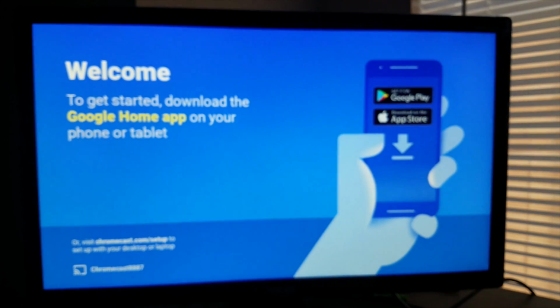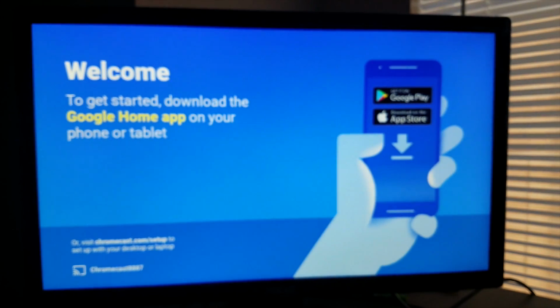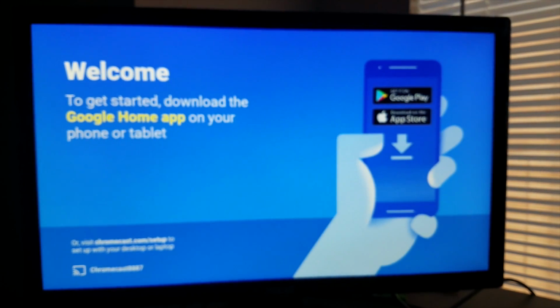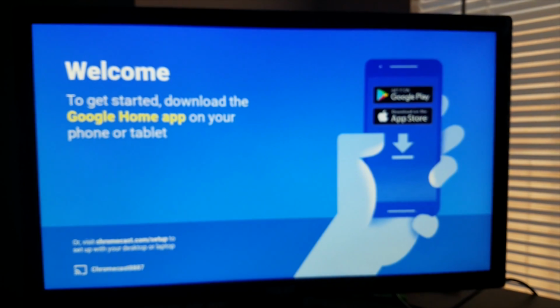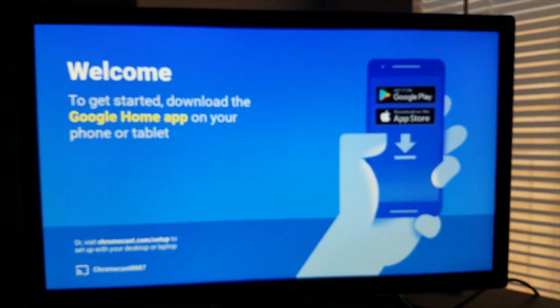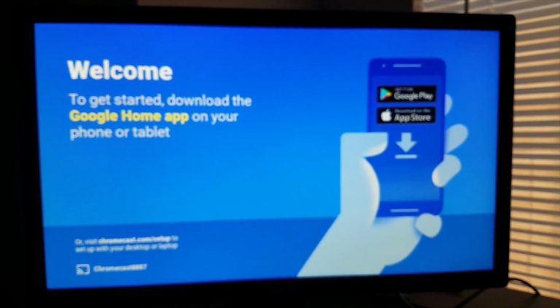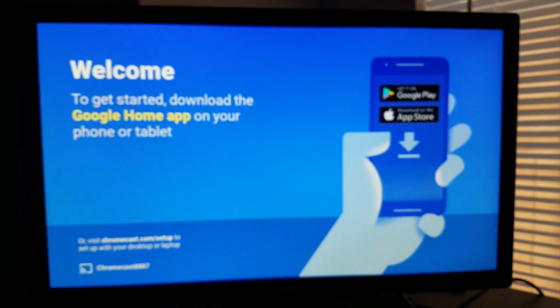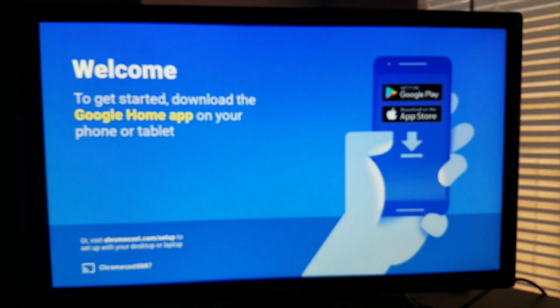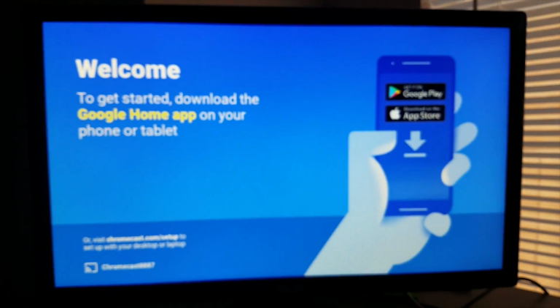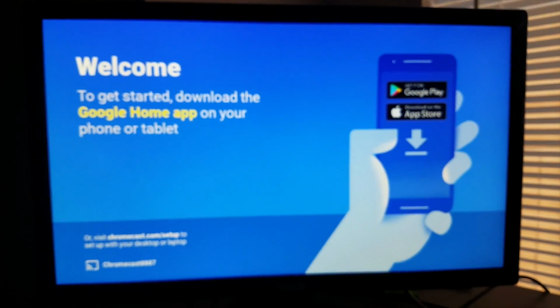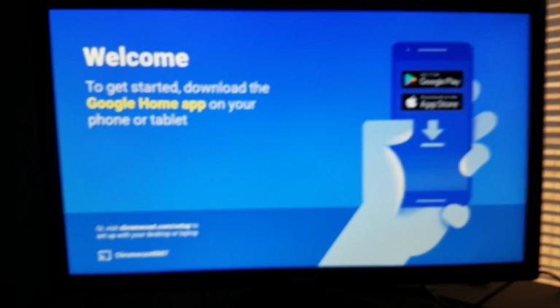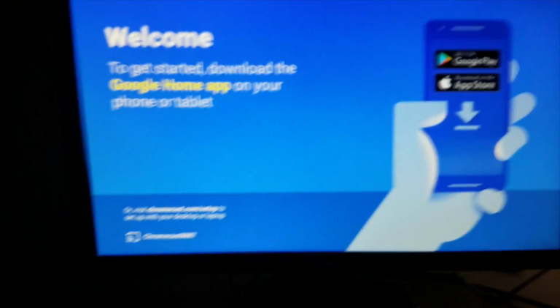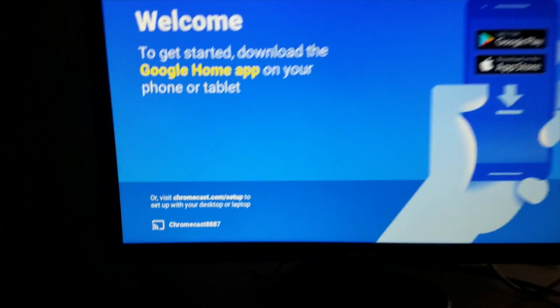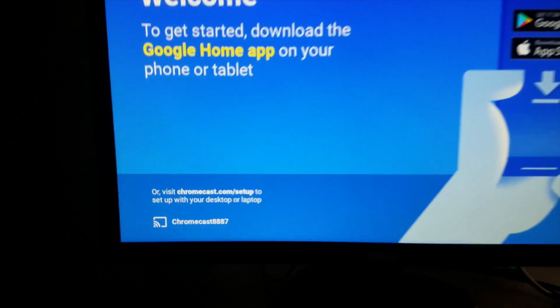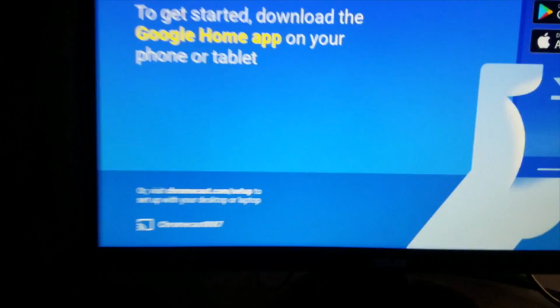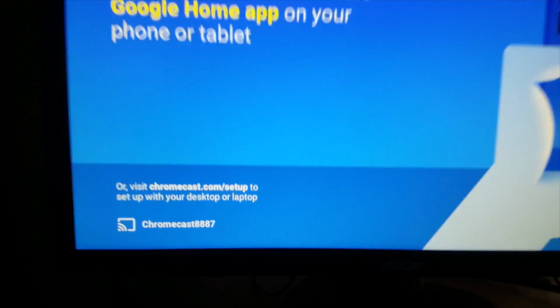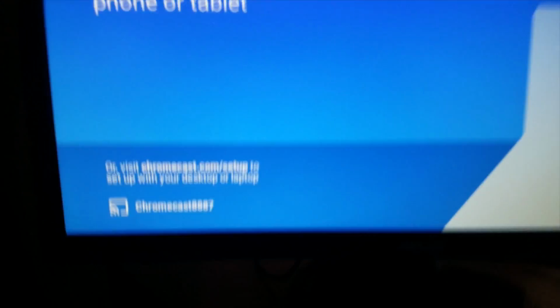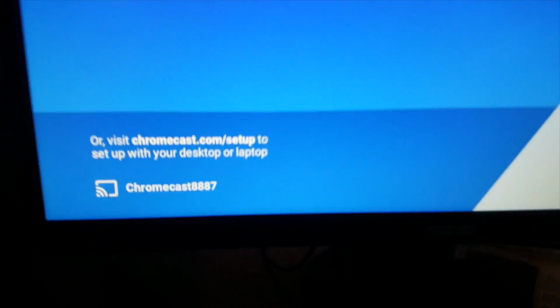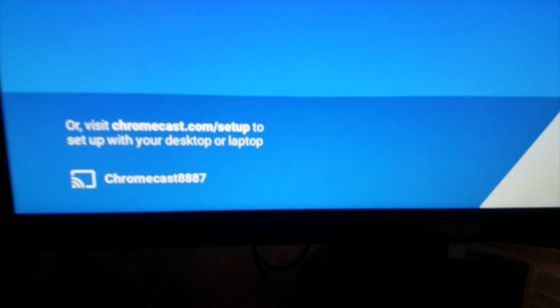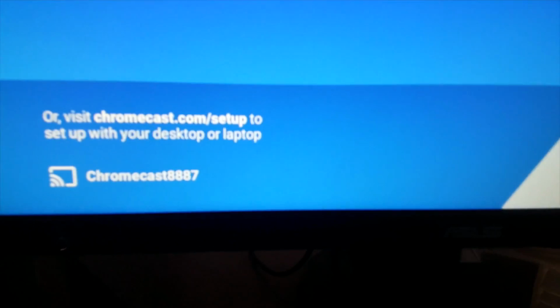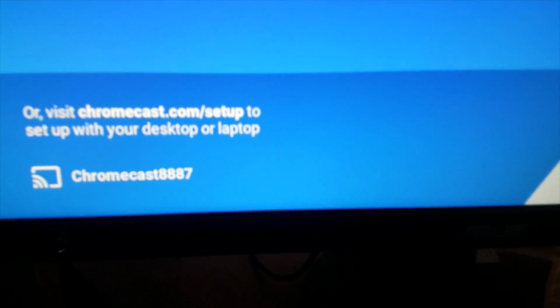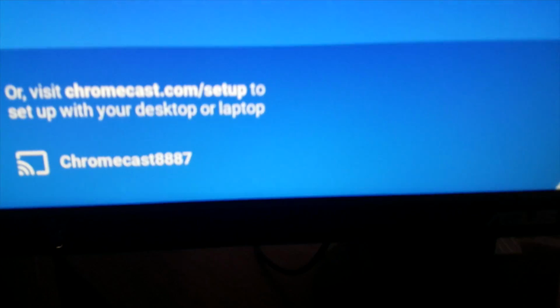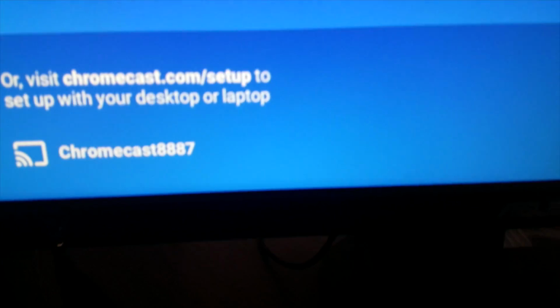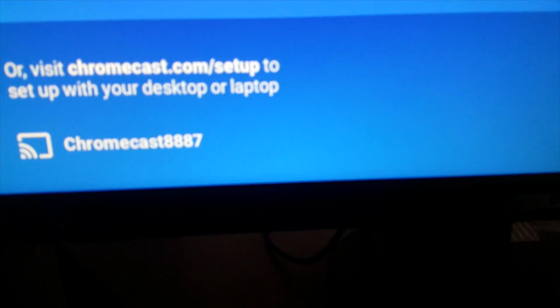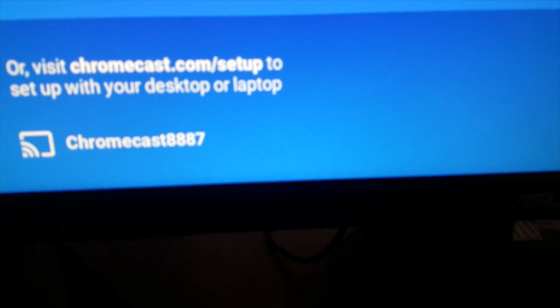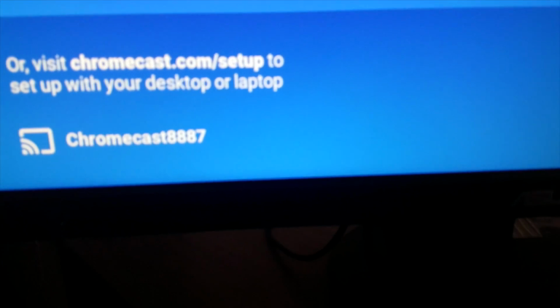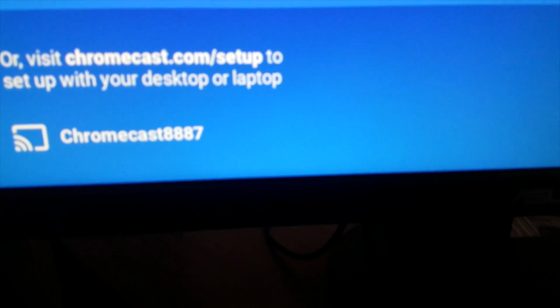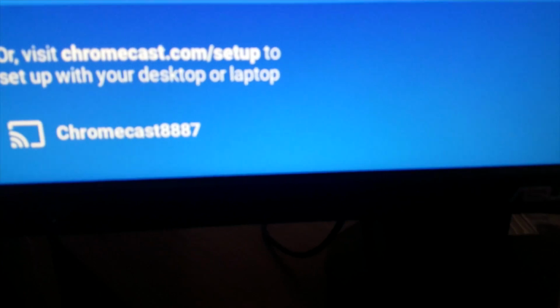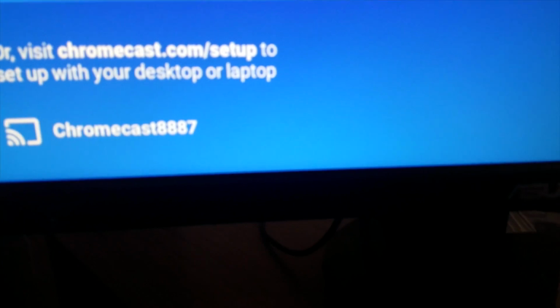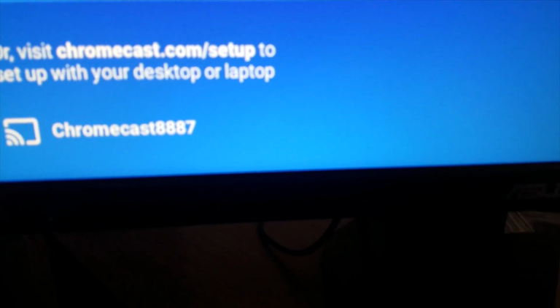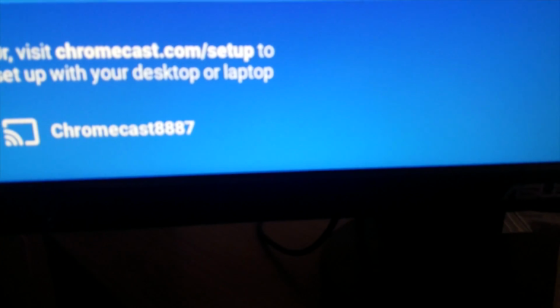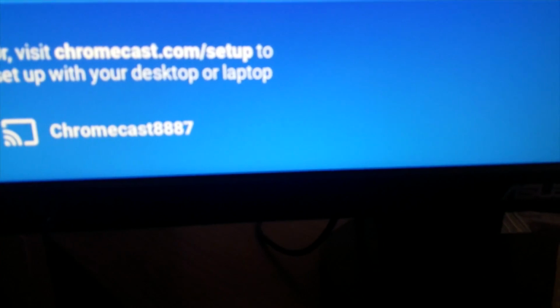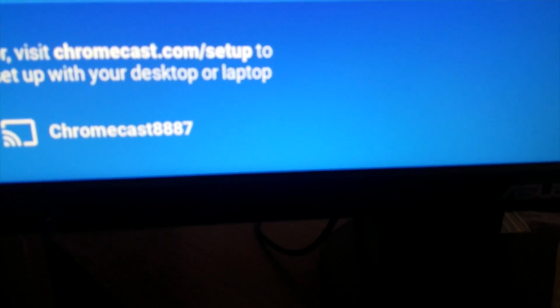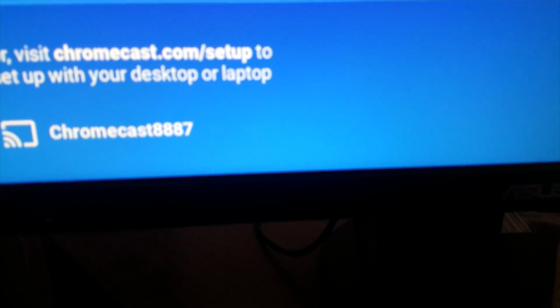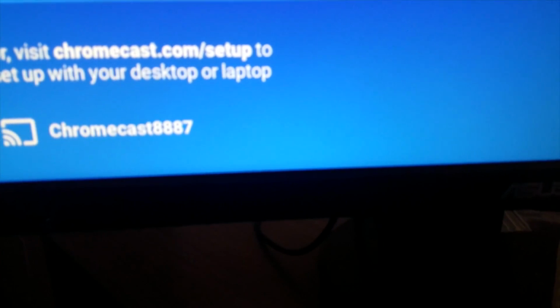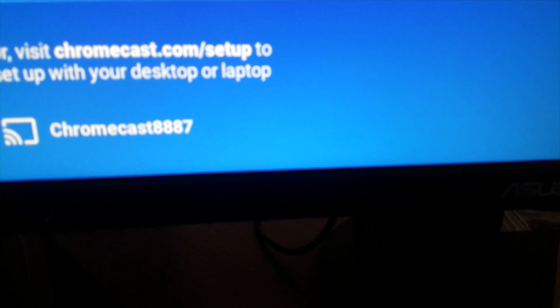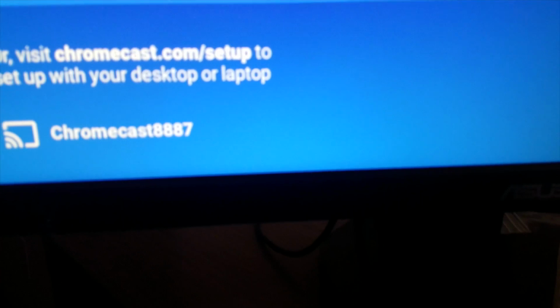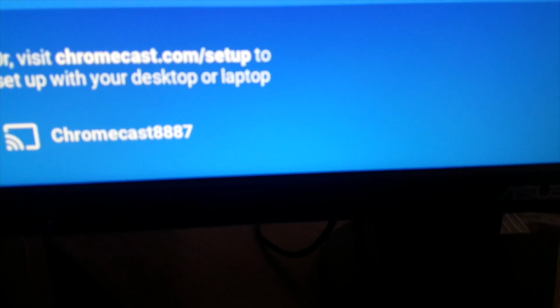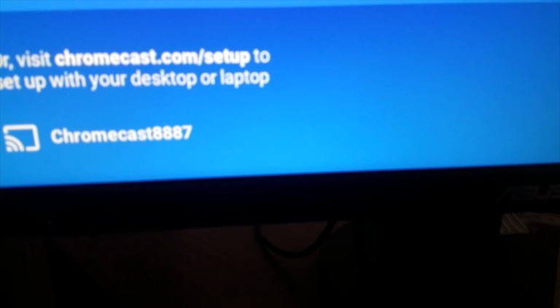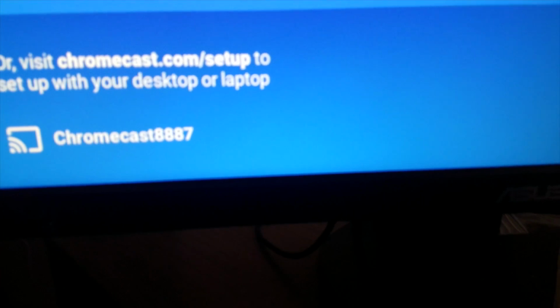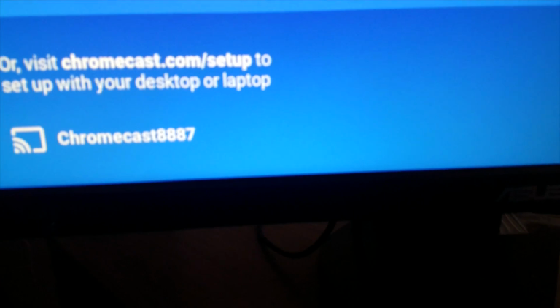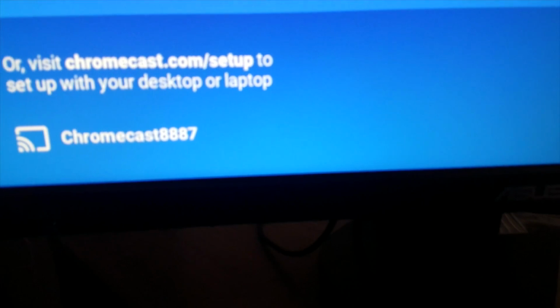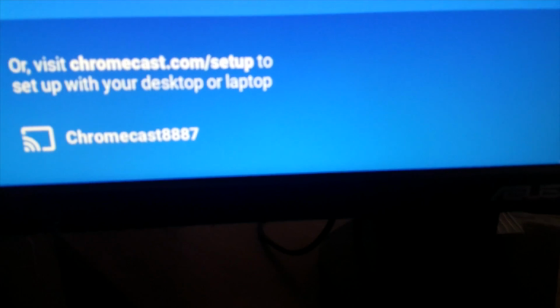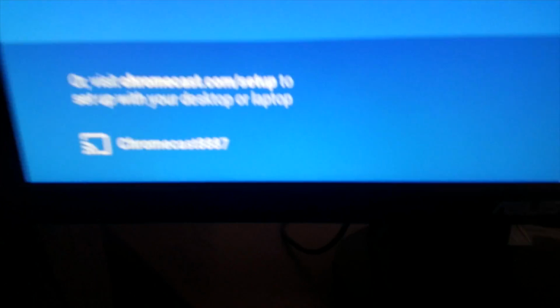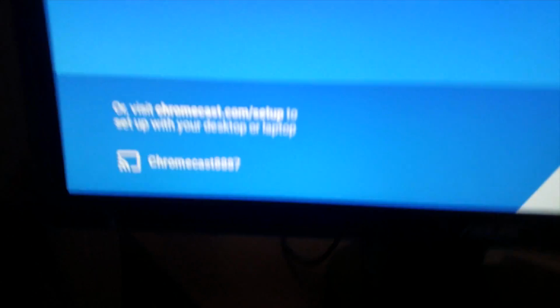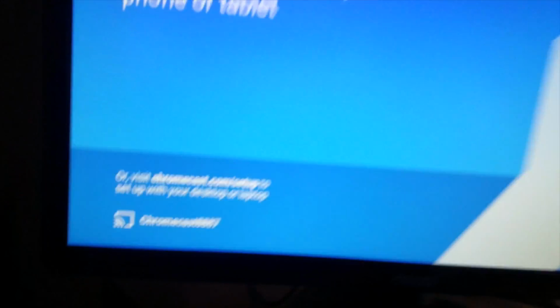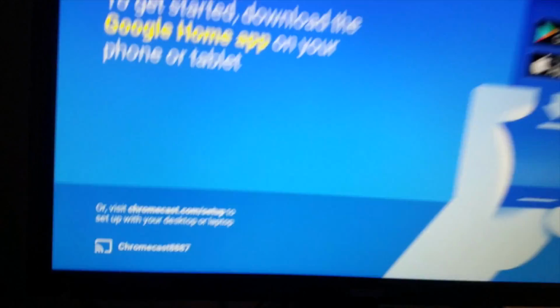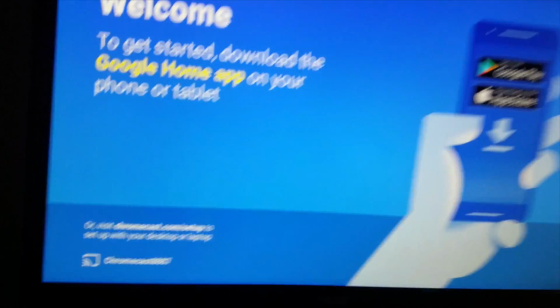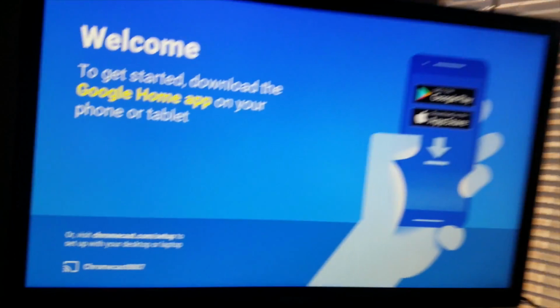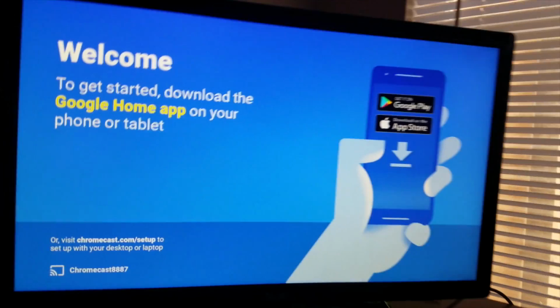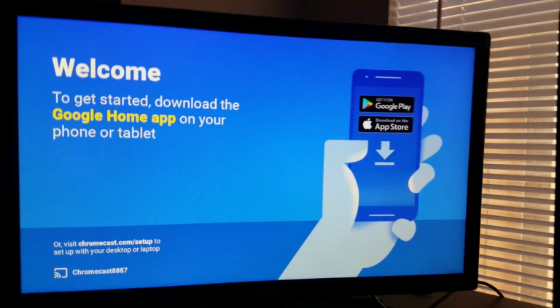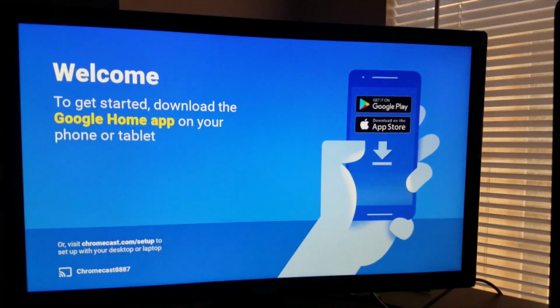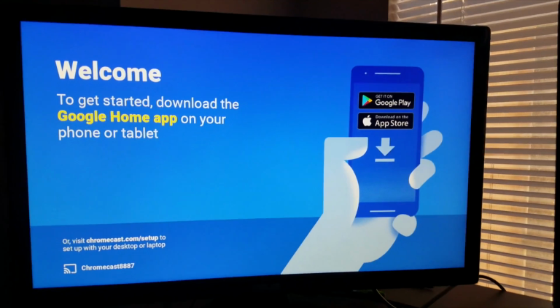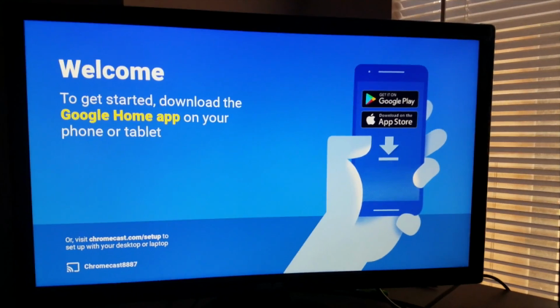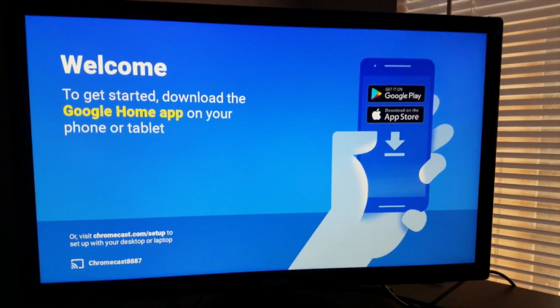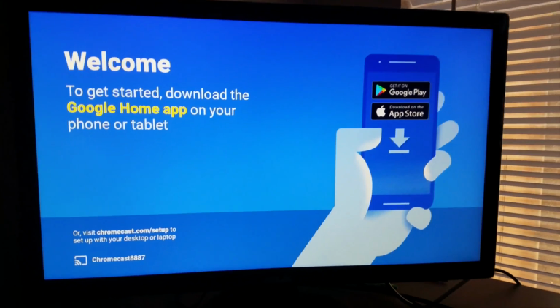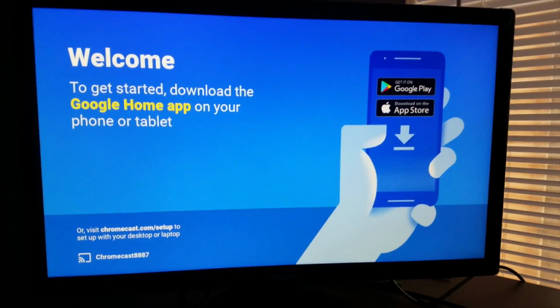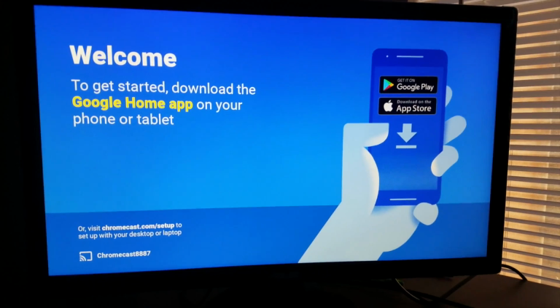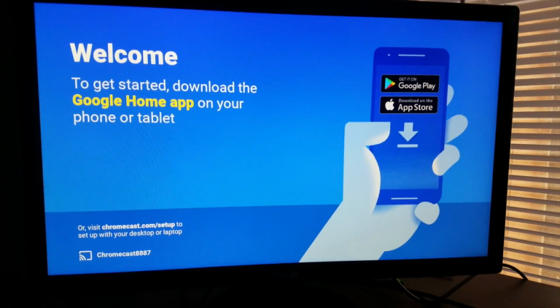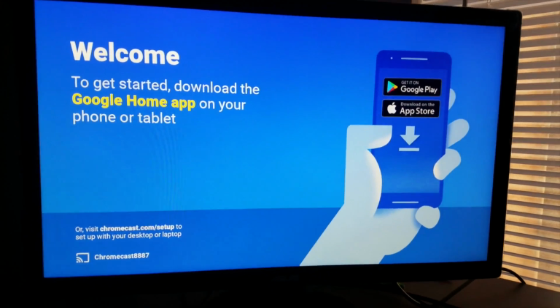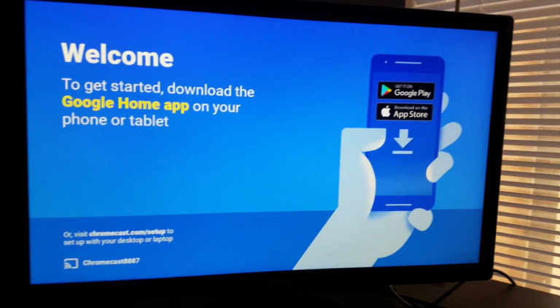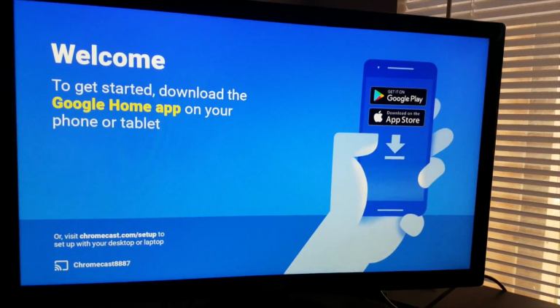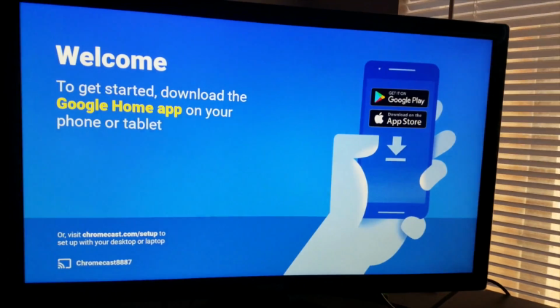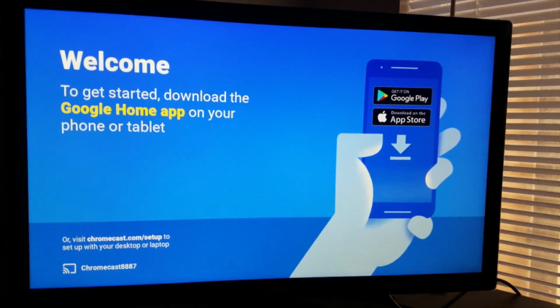There we go. As you see, it's no longer called CIA — it's called Chromecast 8887. It's going to load the Google screen and we're going to go through the setup process now that our Chromecast is factory reset.